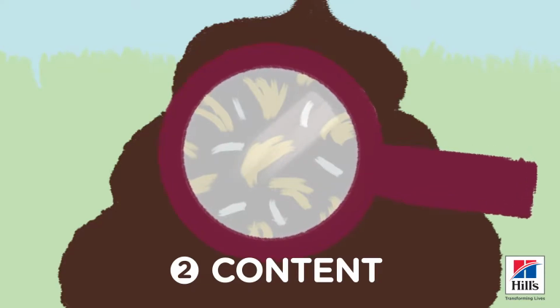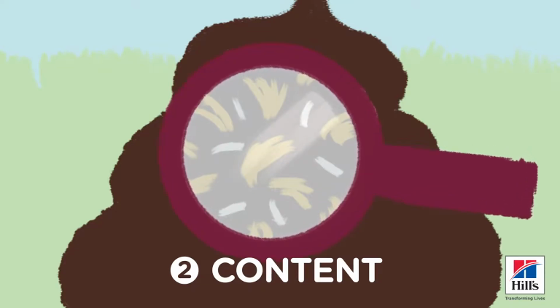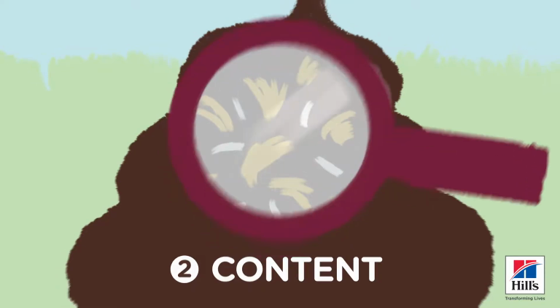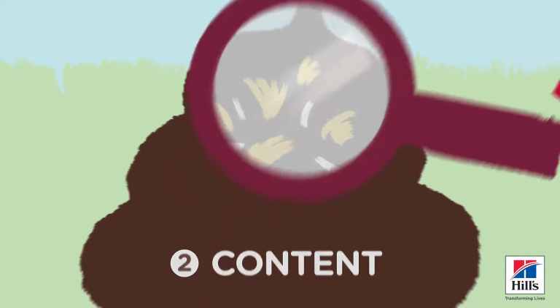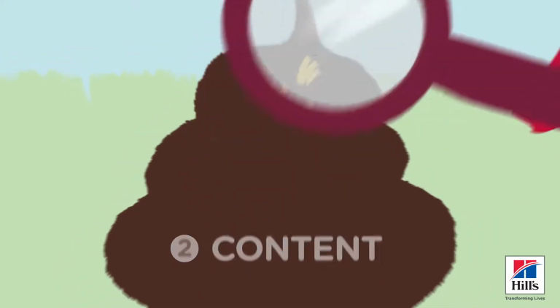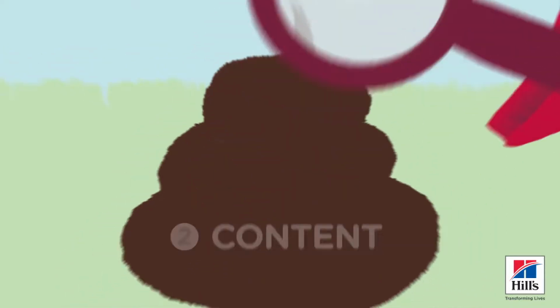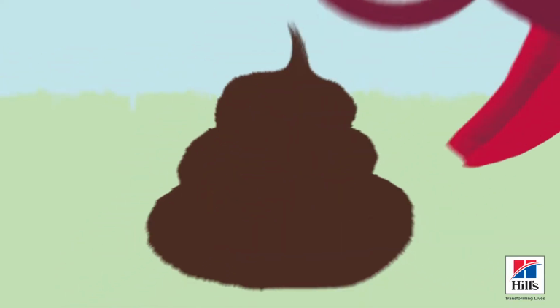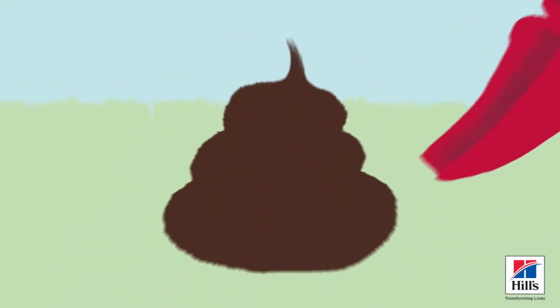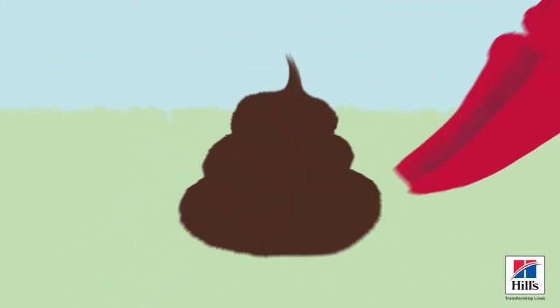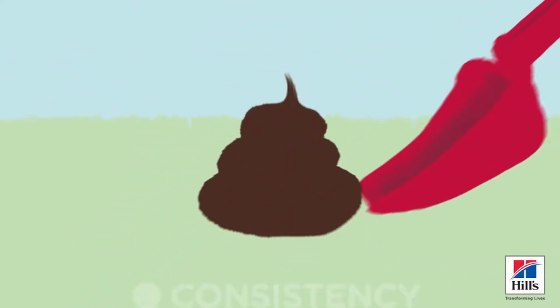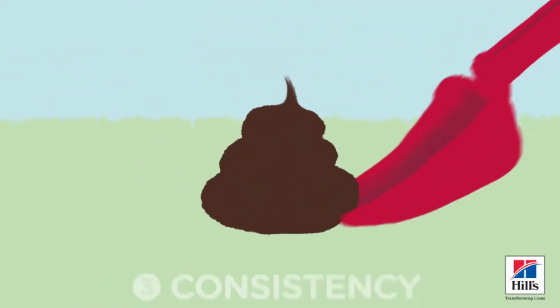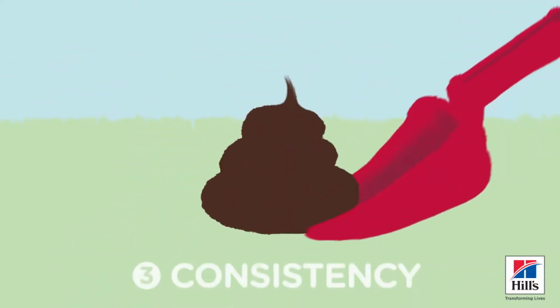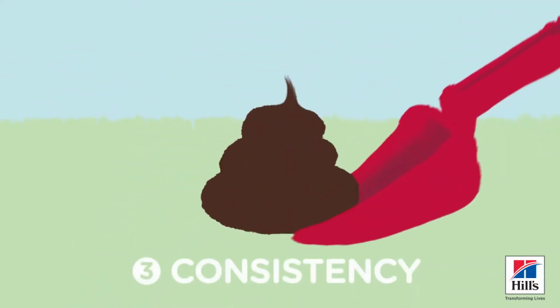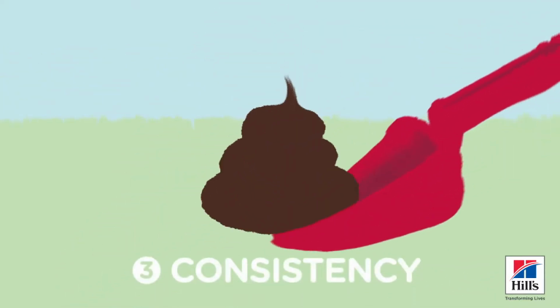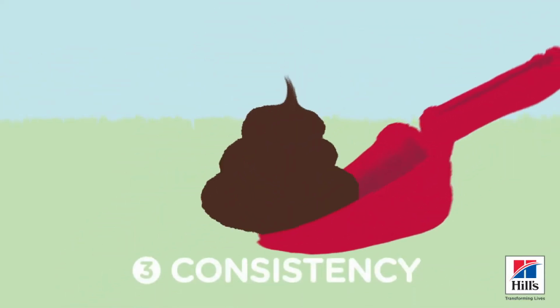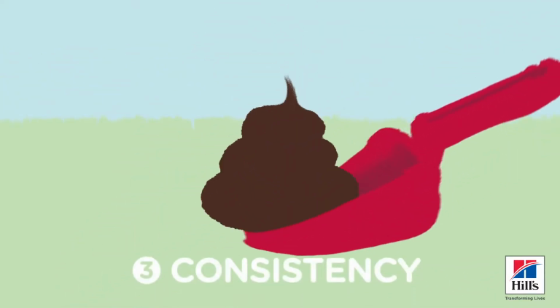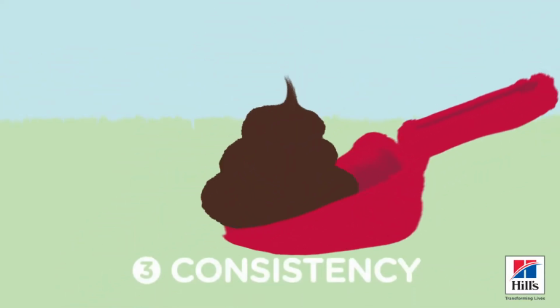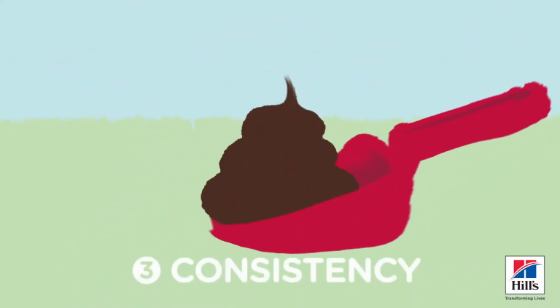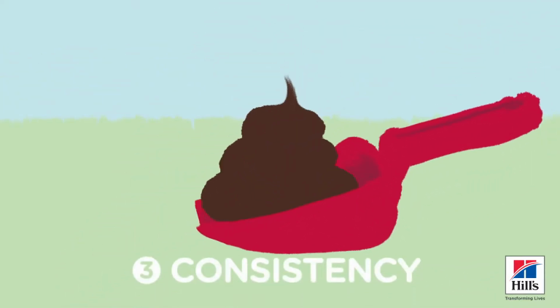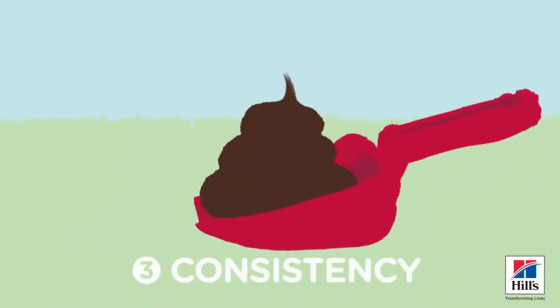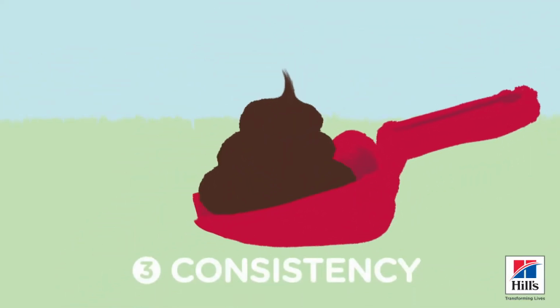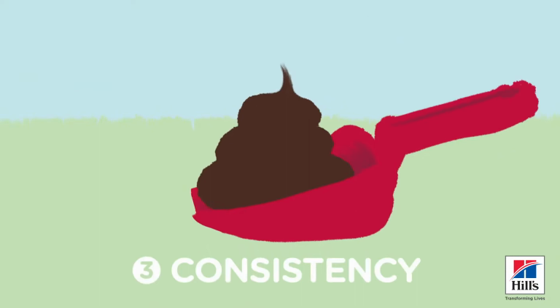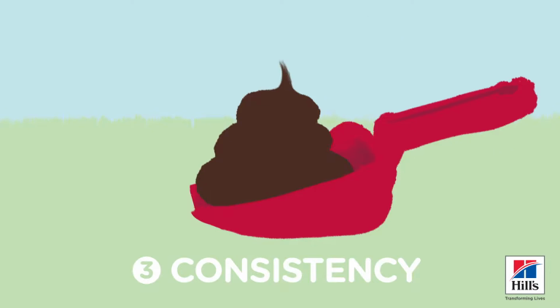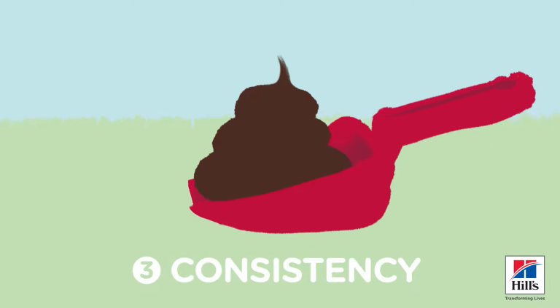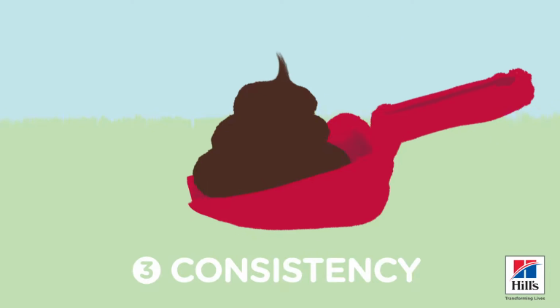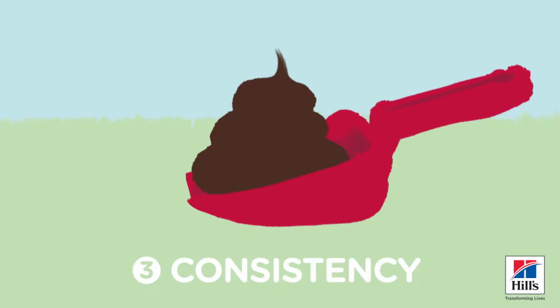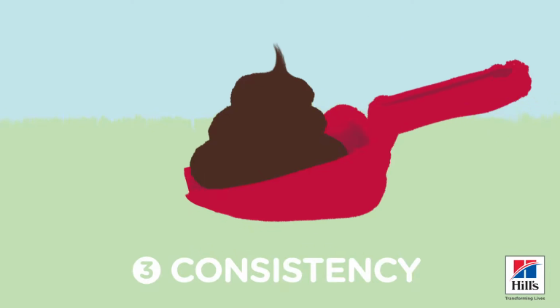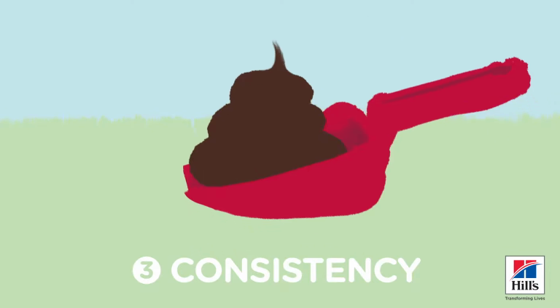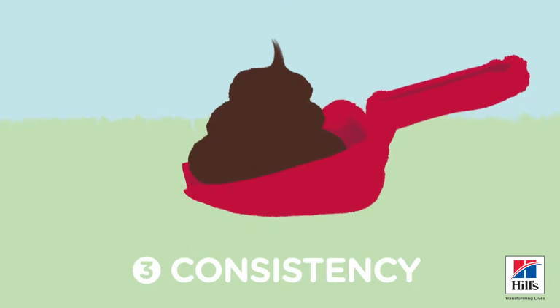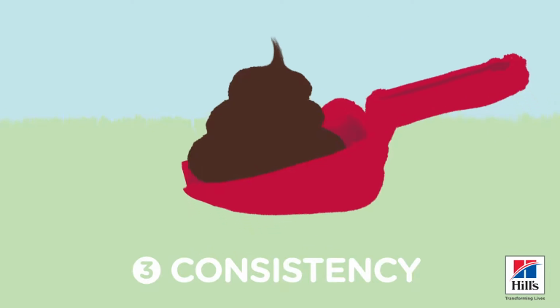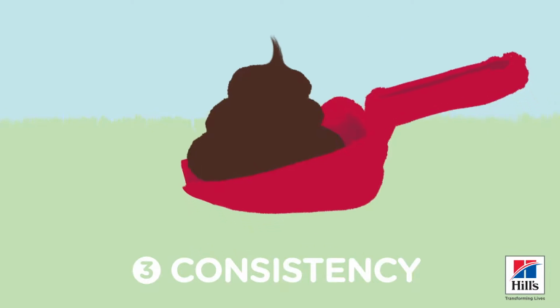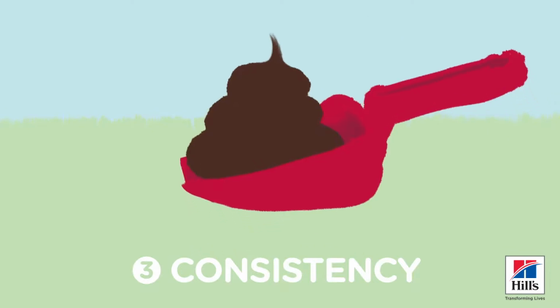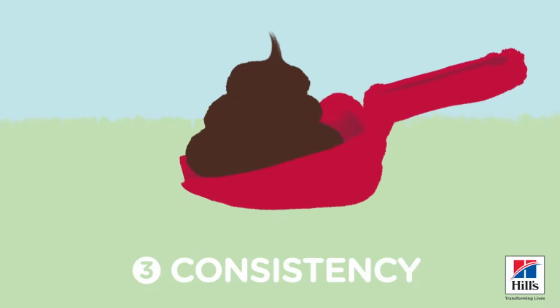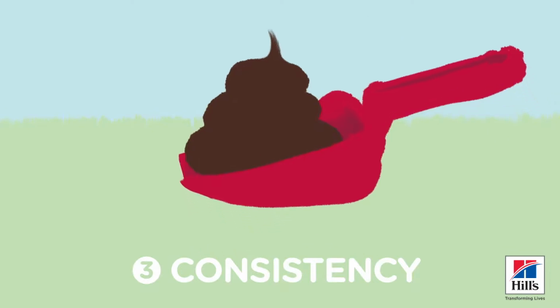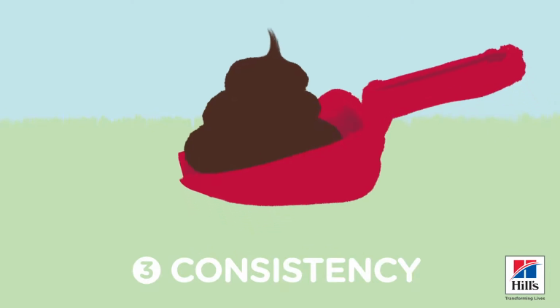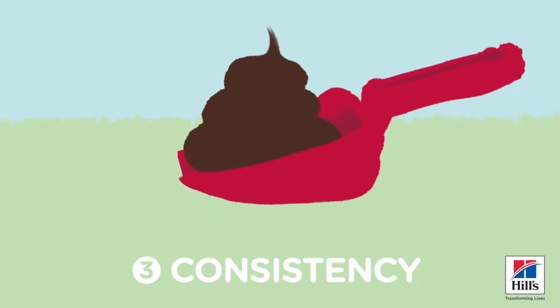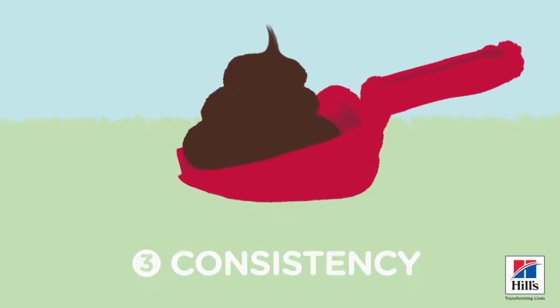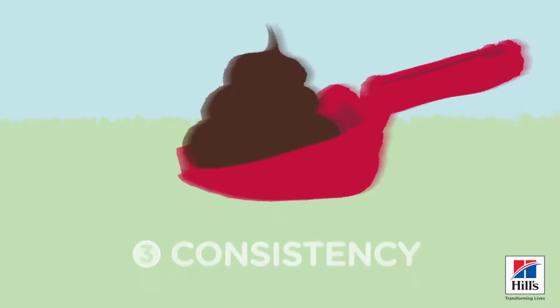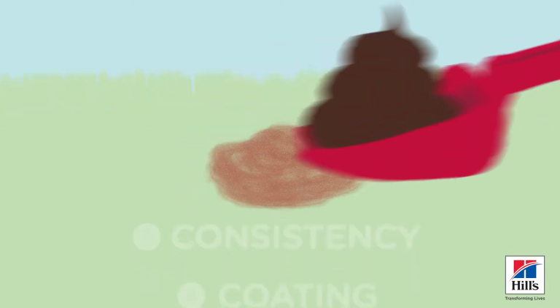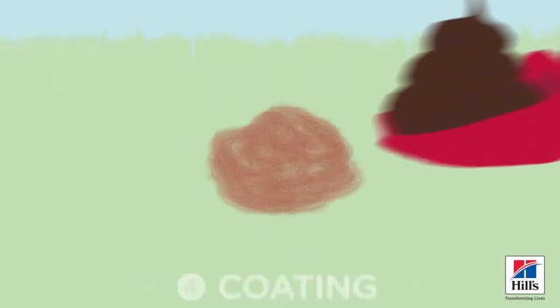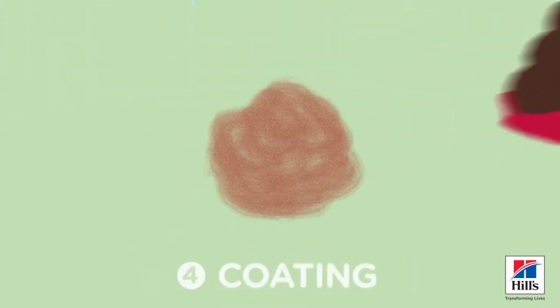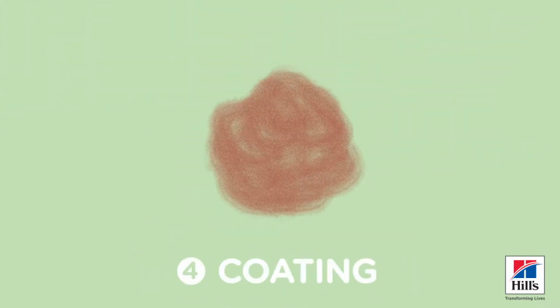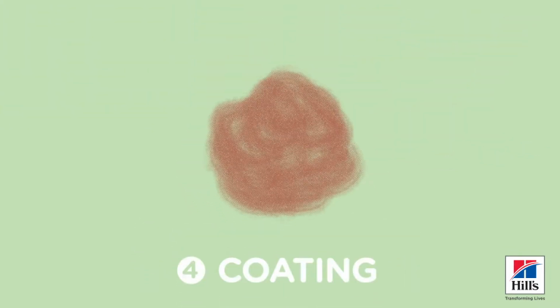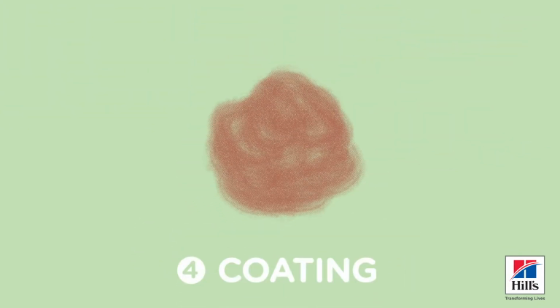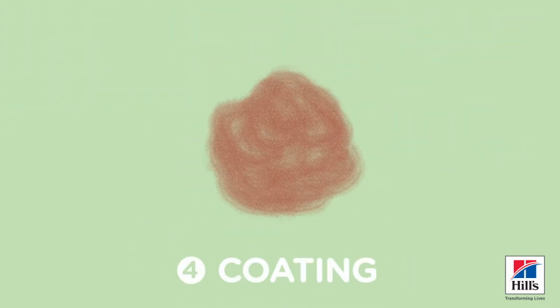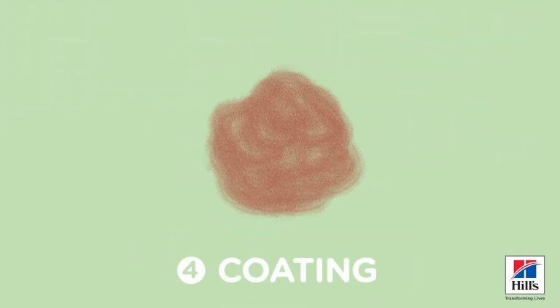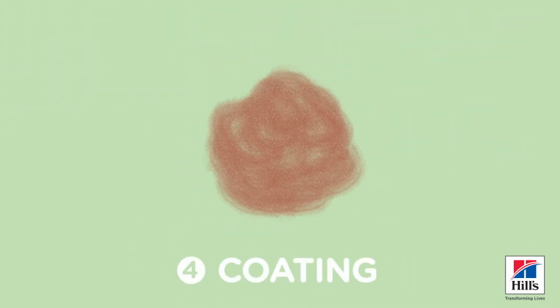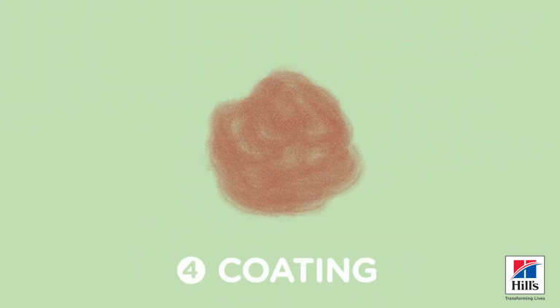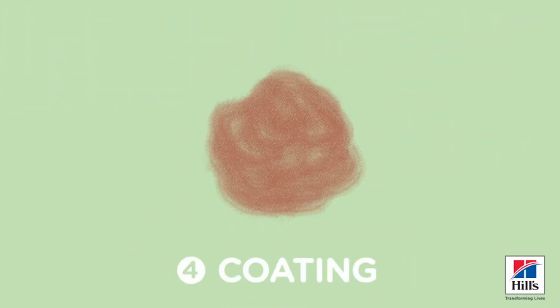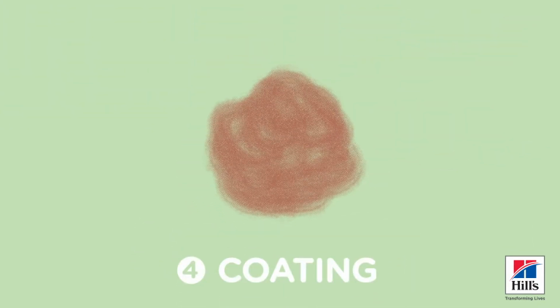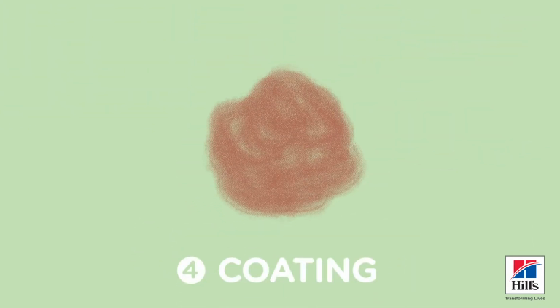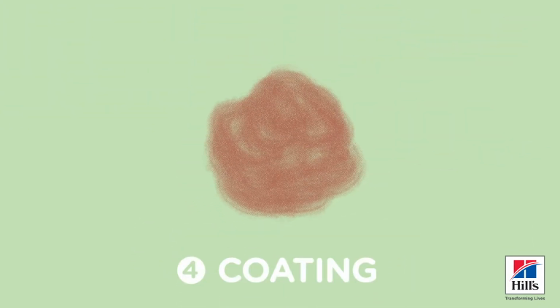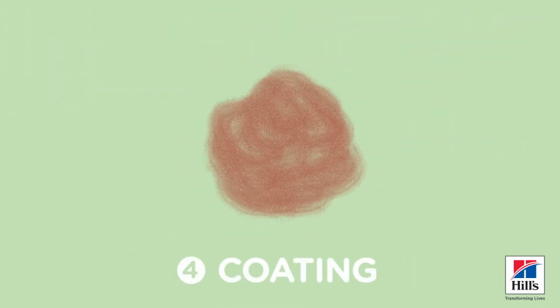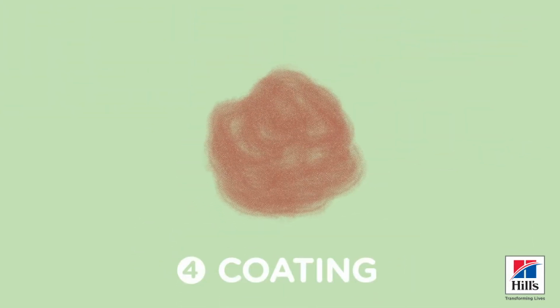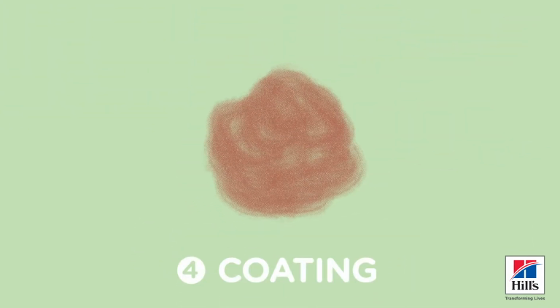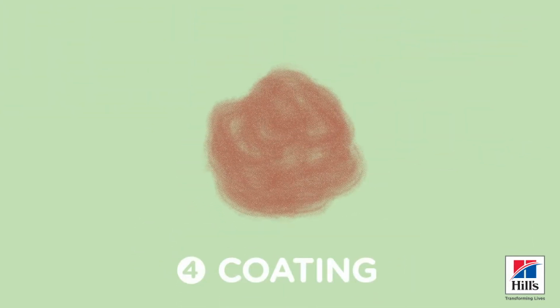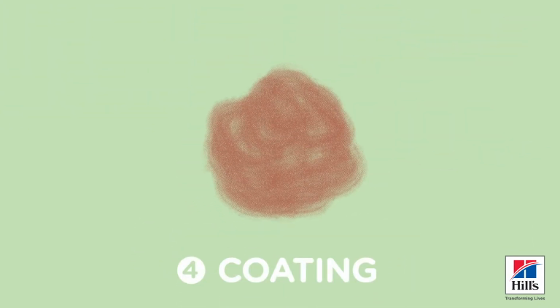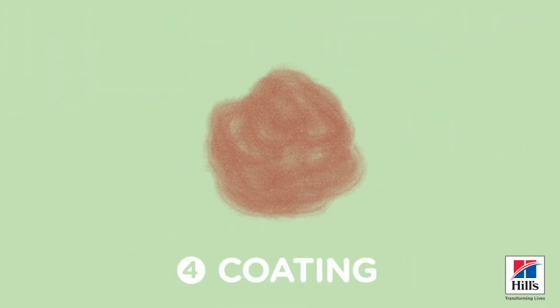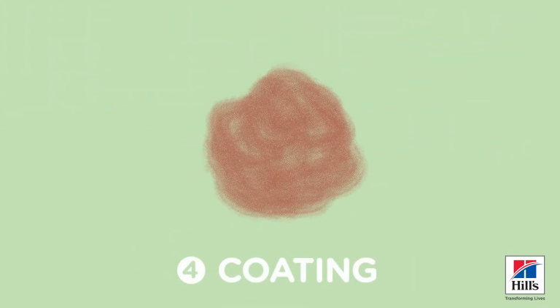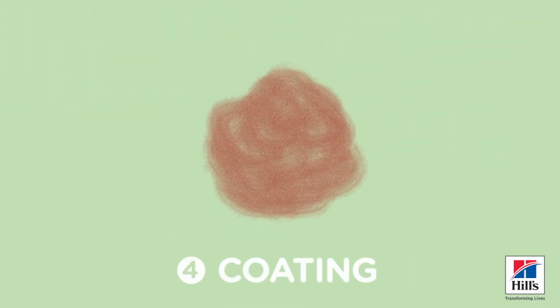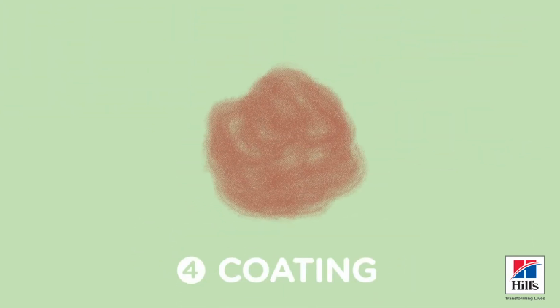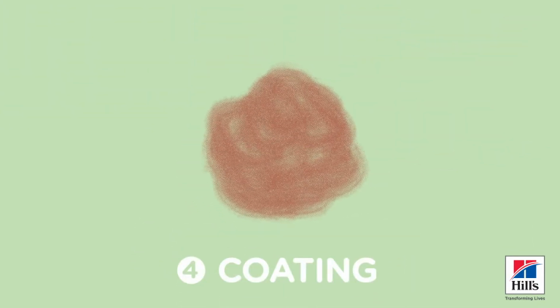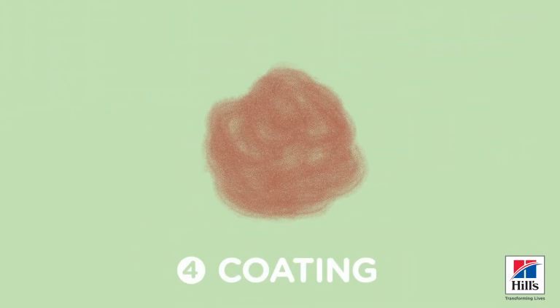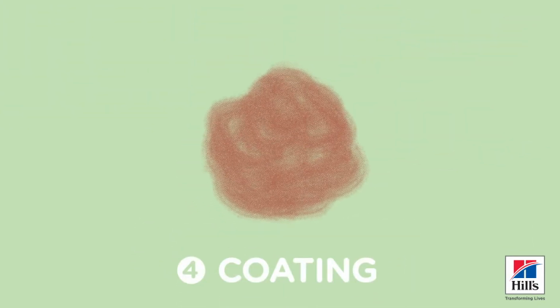Your dog's poop should be easy to pick up with a scoop or bag. A sticky residue is a clue that something isn't quite right.